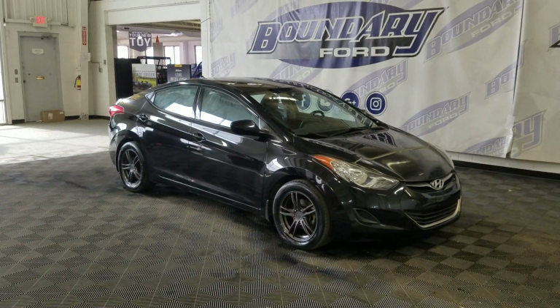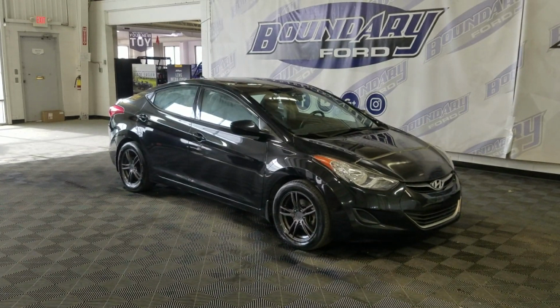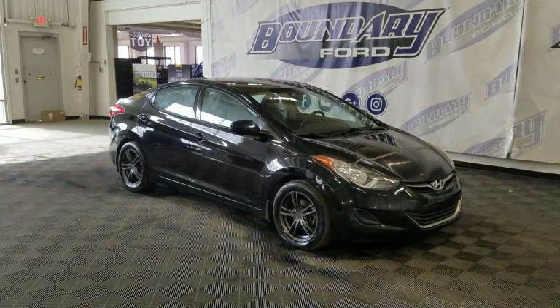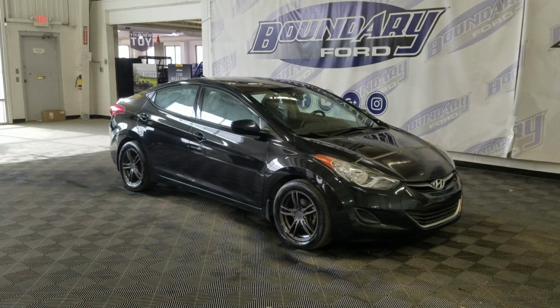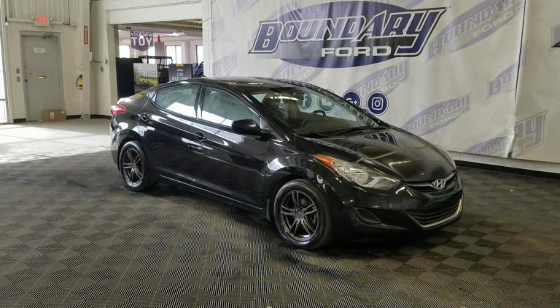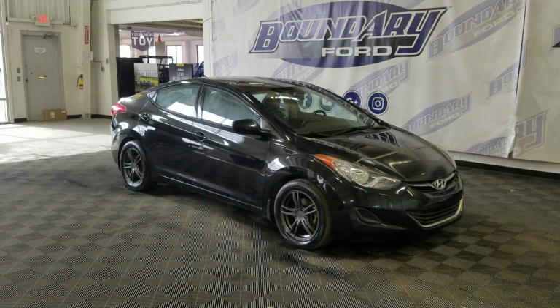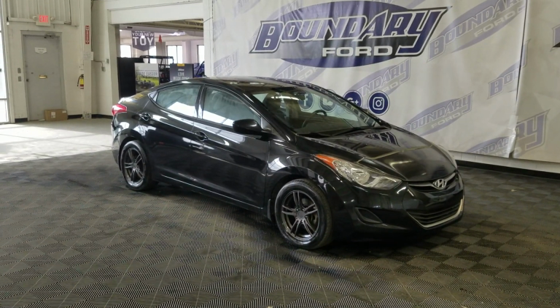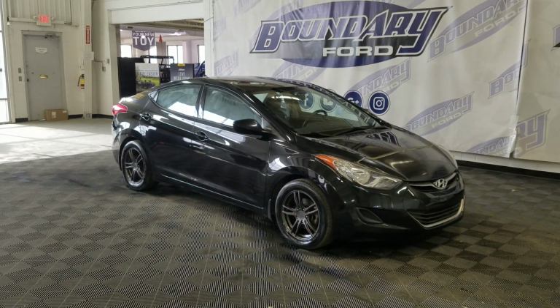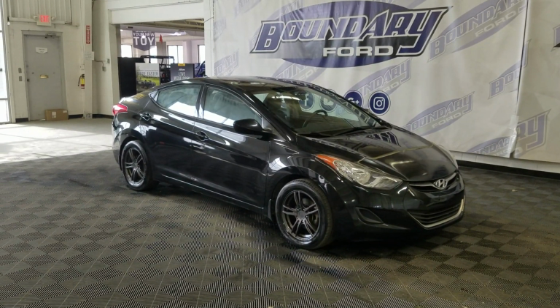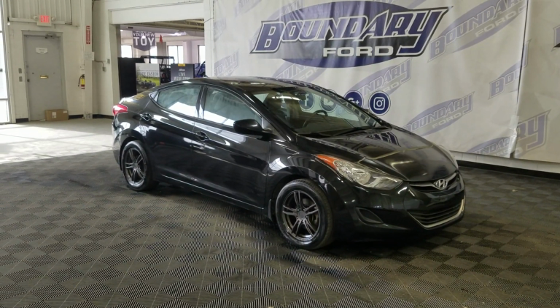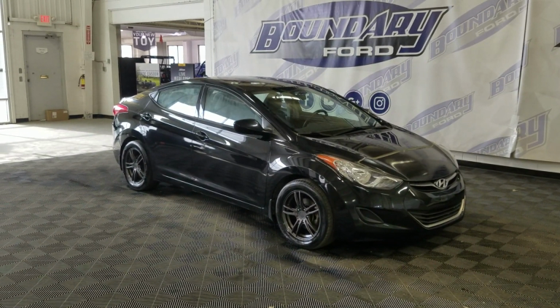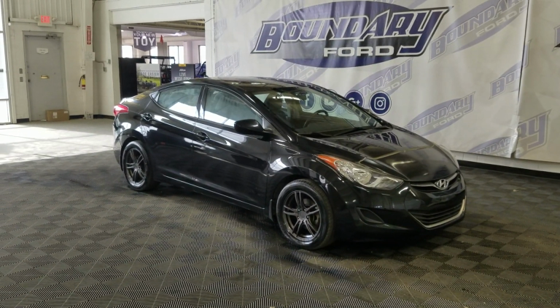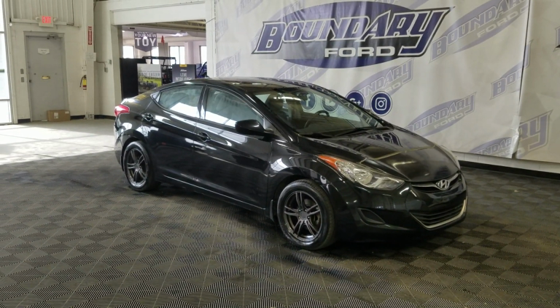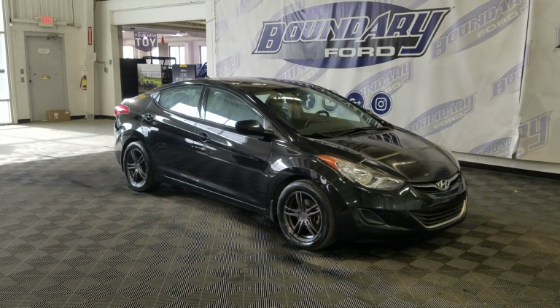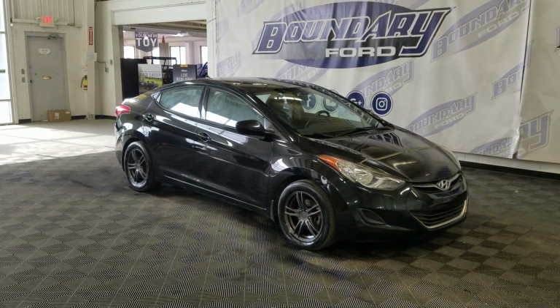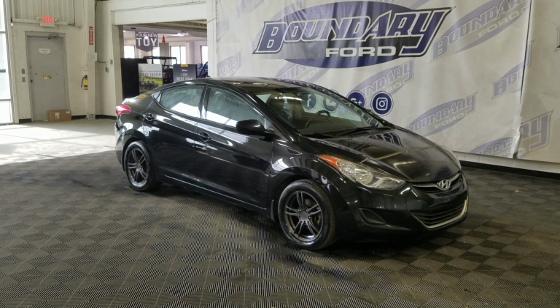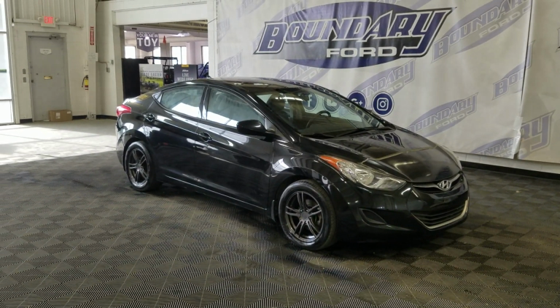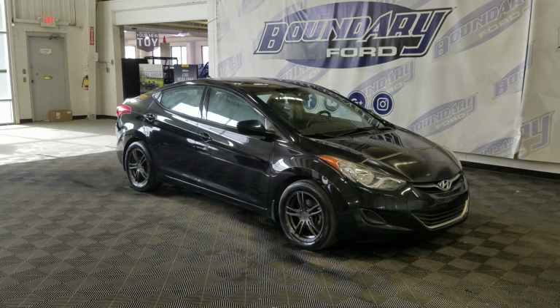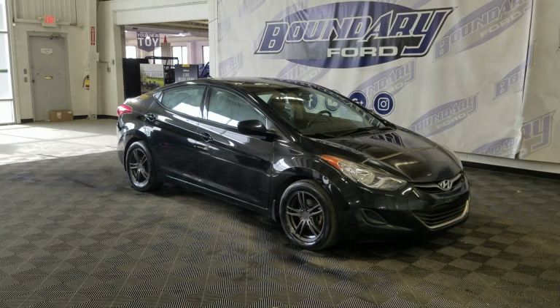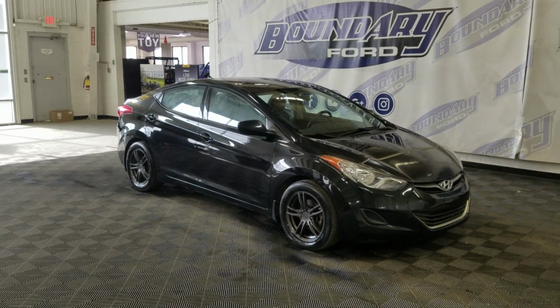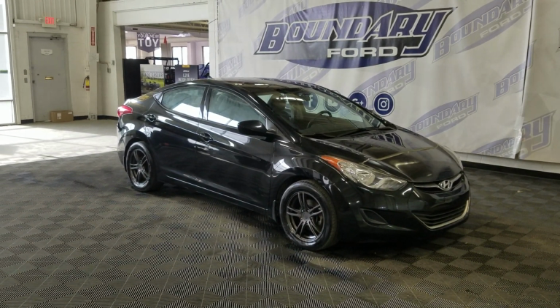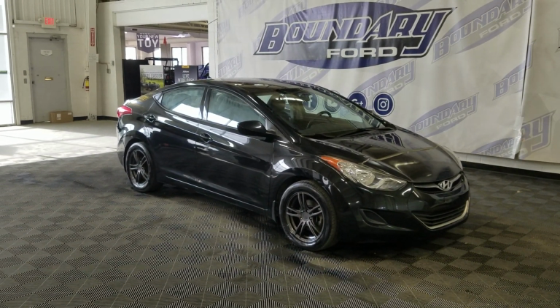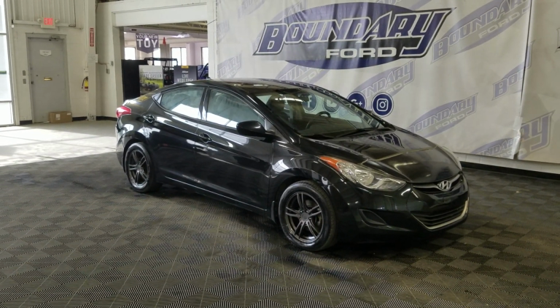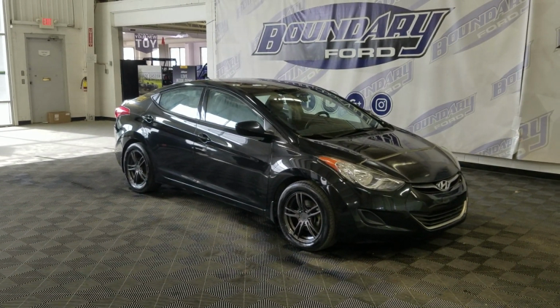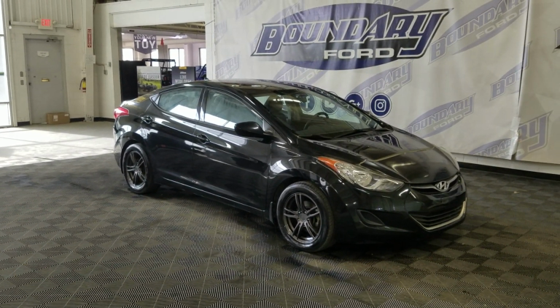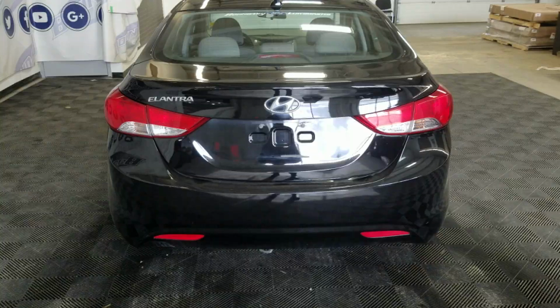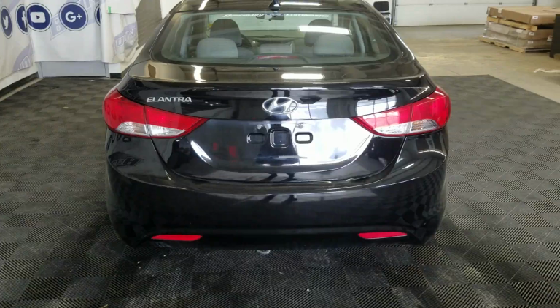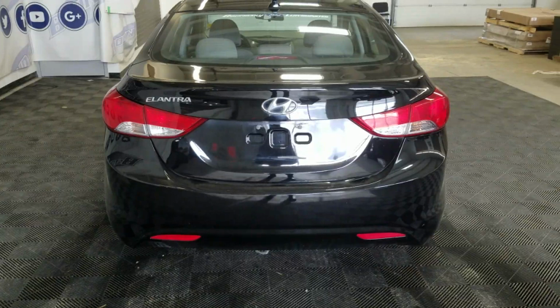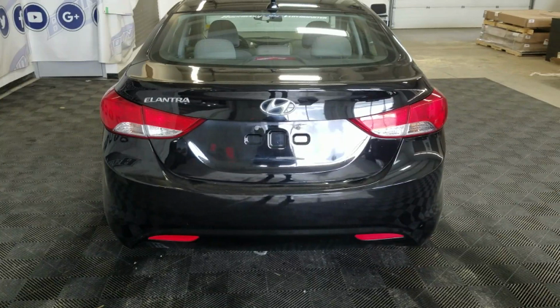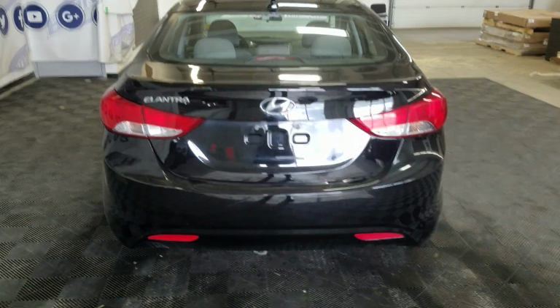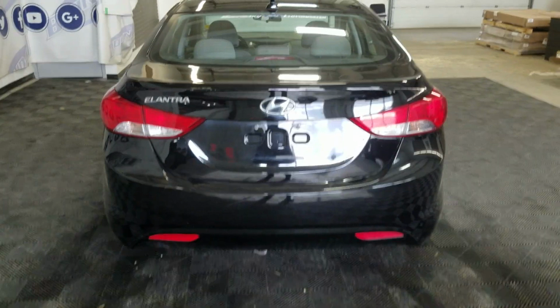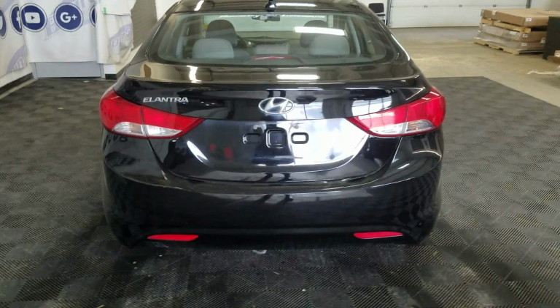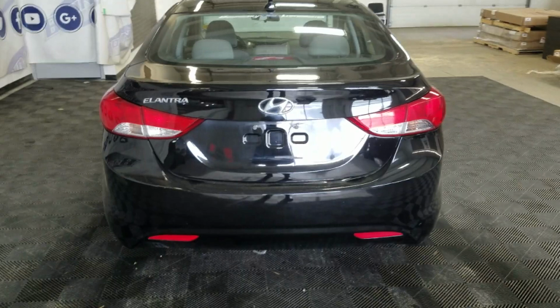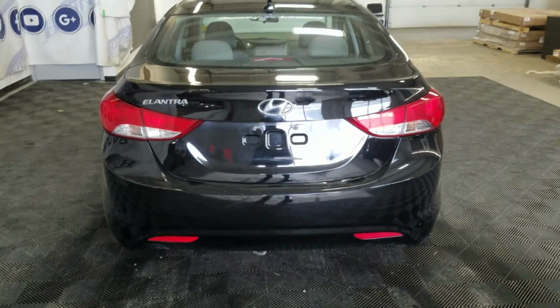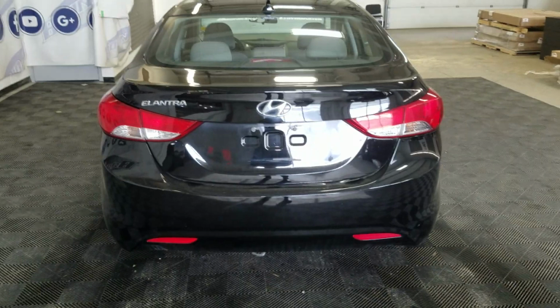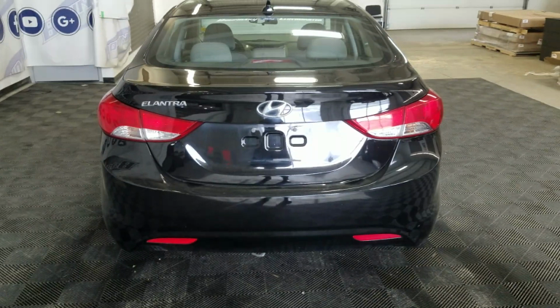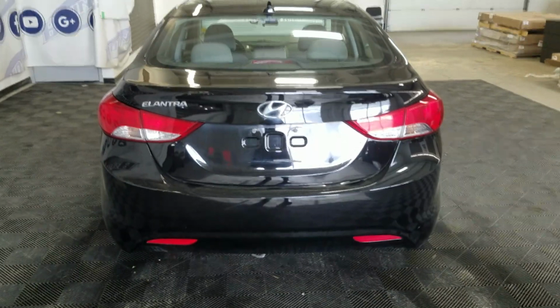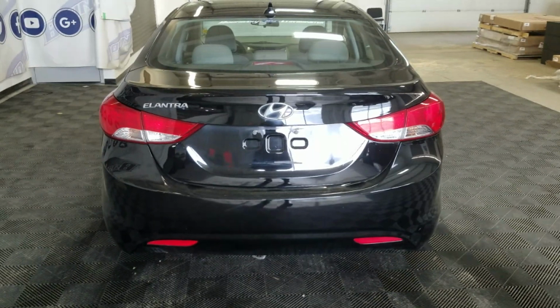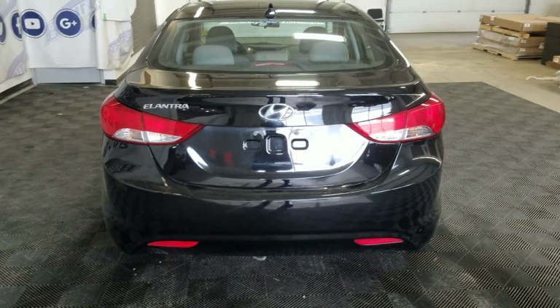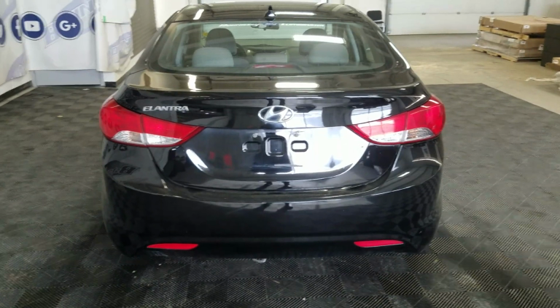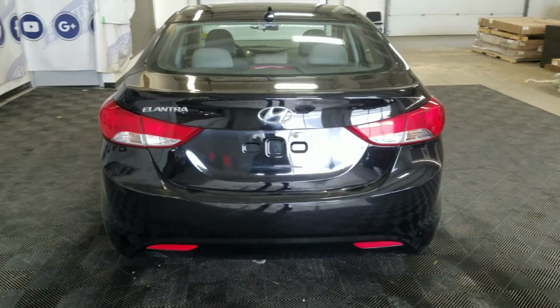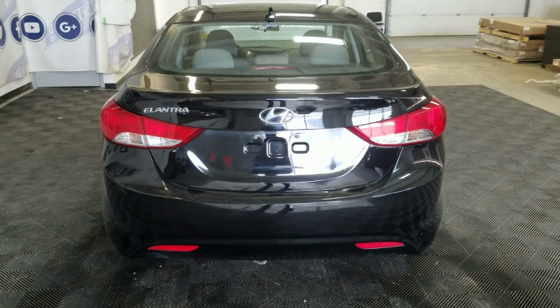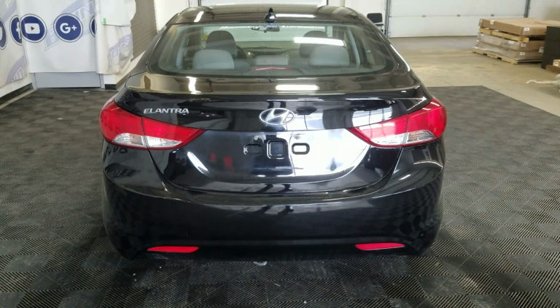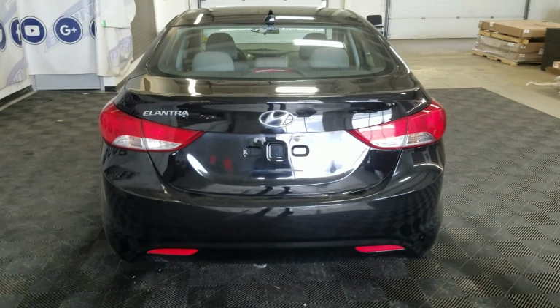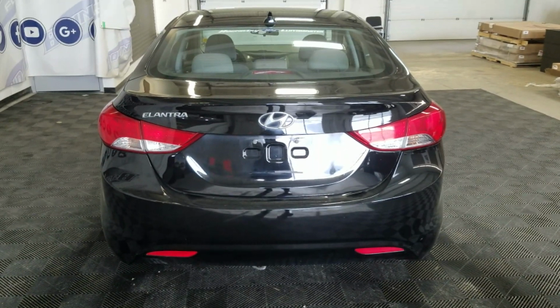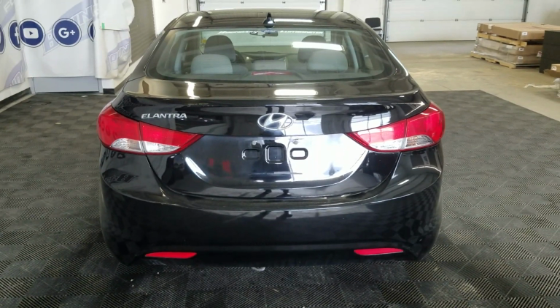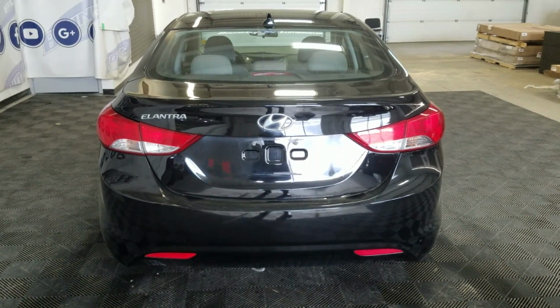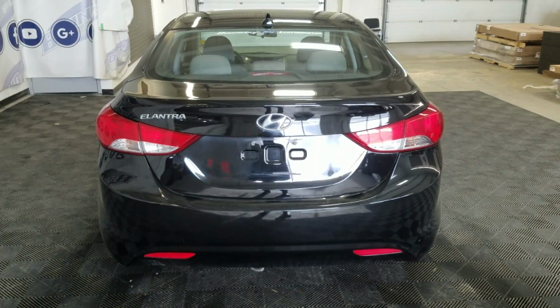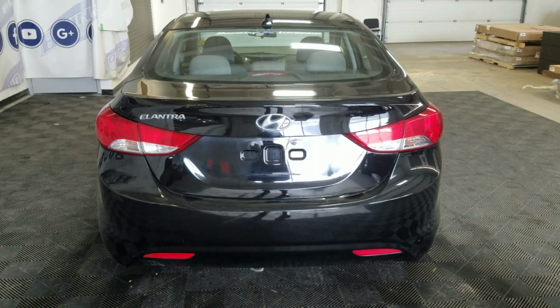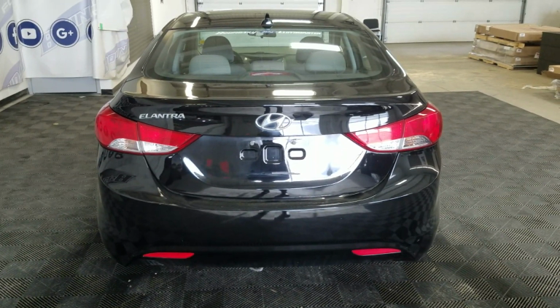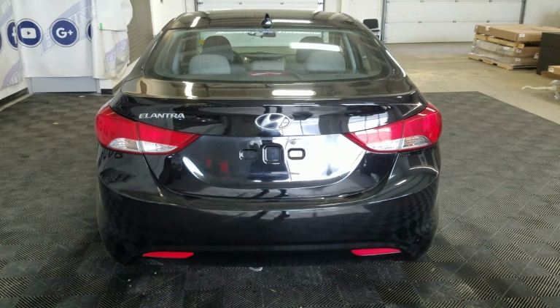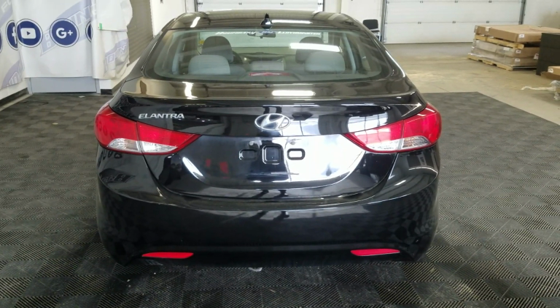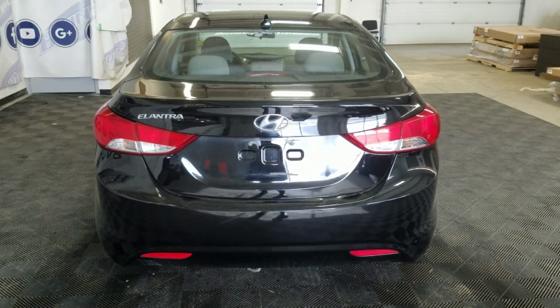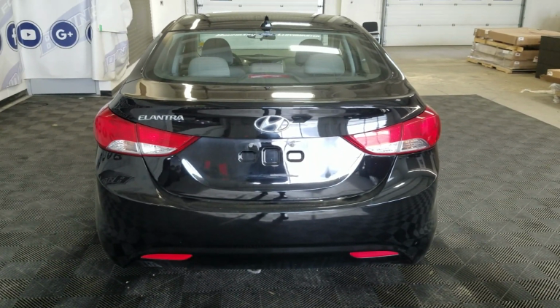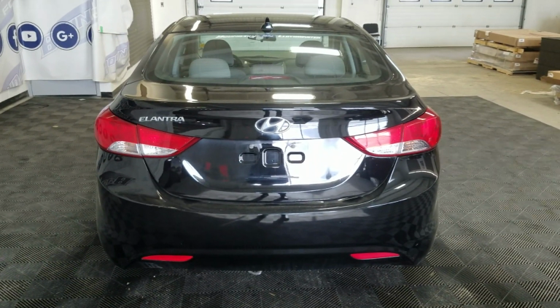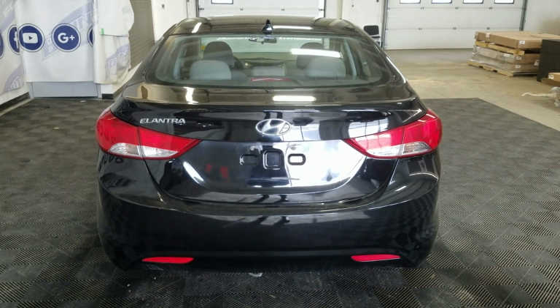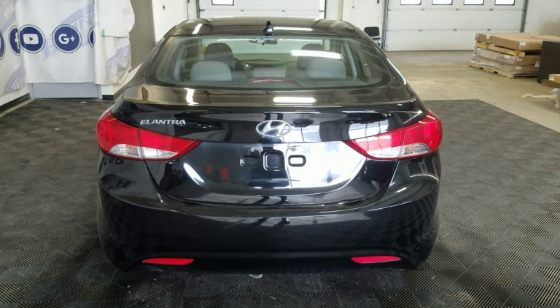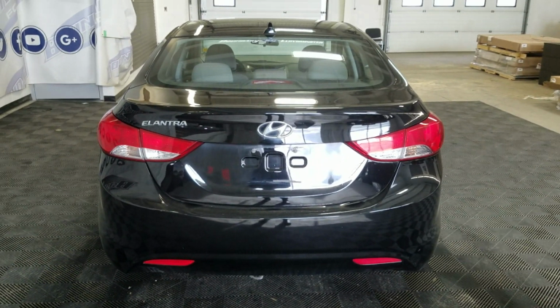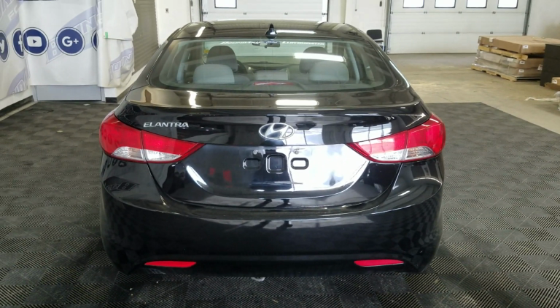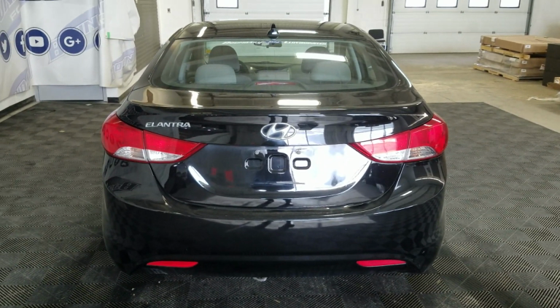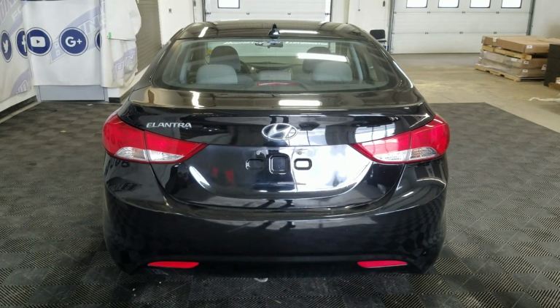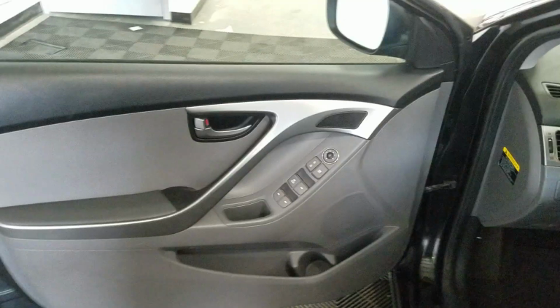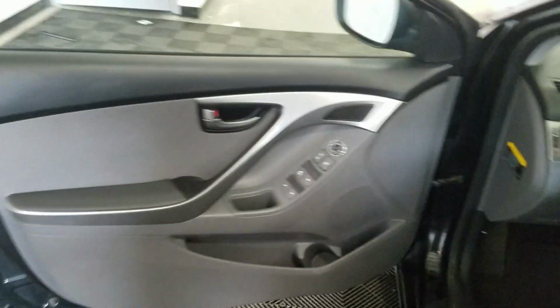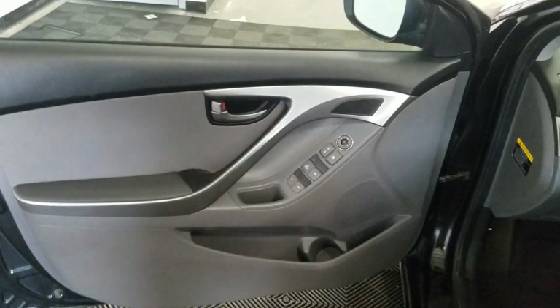This 2013 Elantra also comes with remote start as well as an engine block heater. At the rear we have a power liftgate as well as a rear camera with reverse sensing systems.